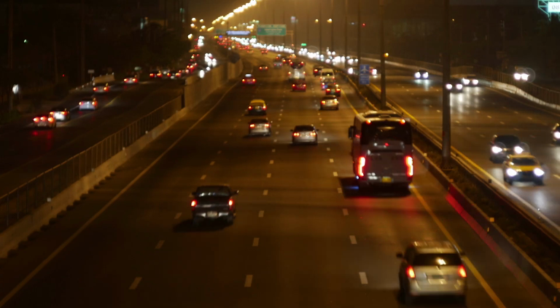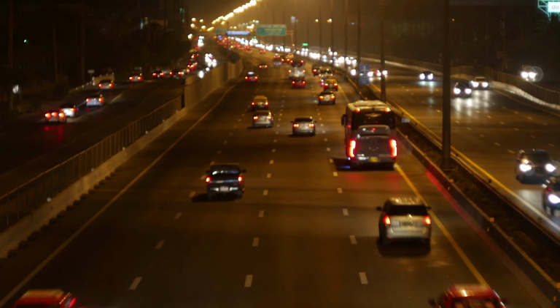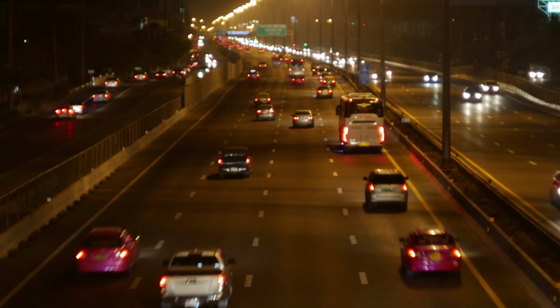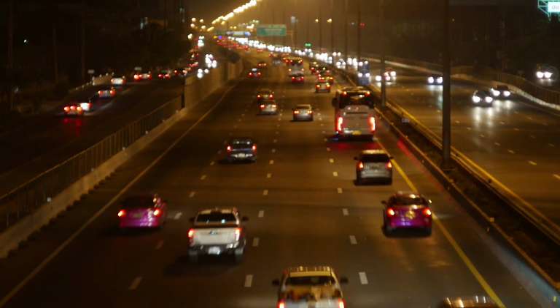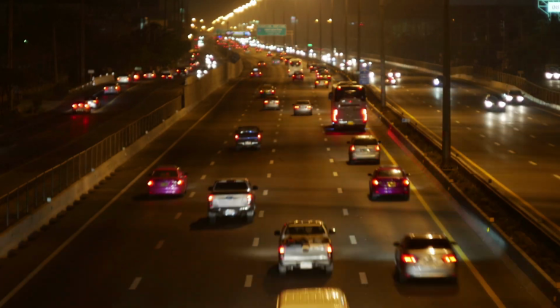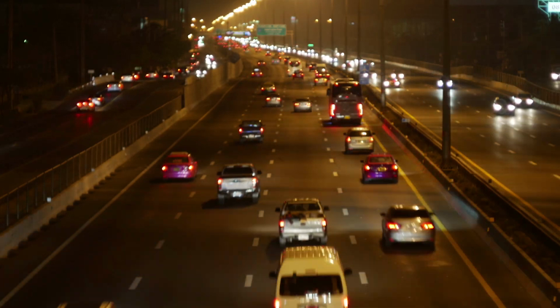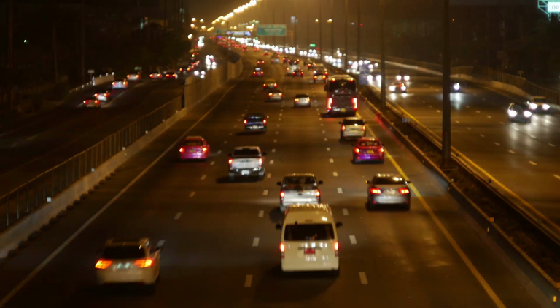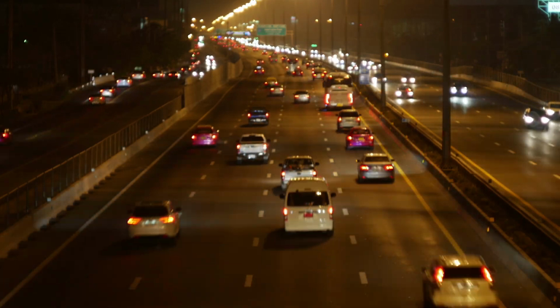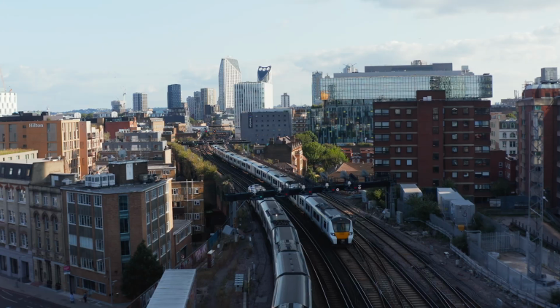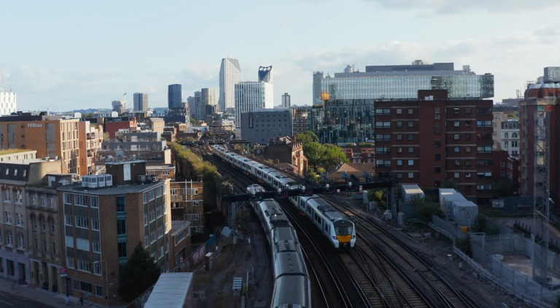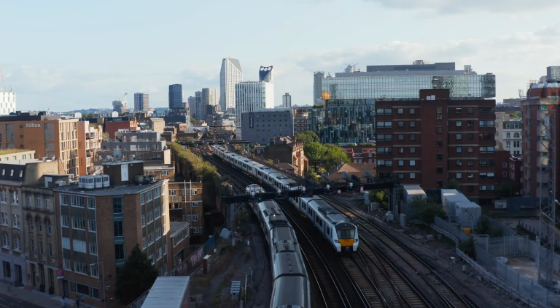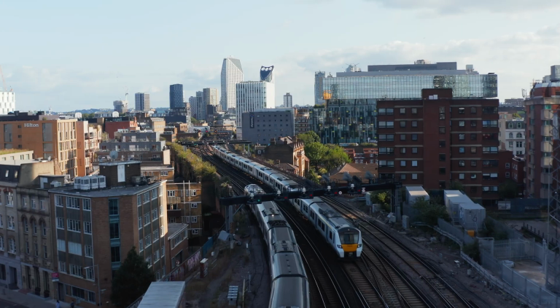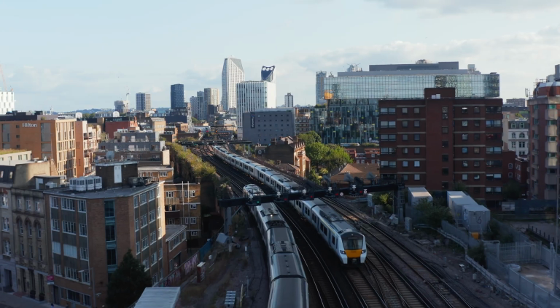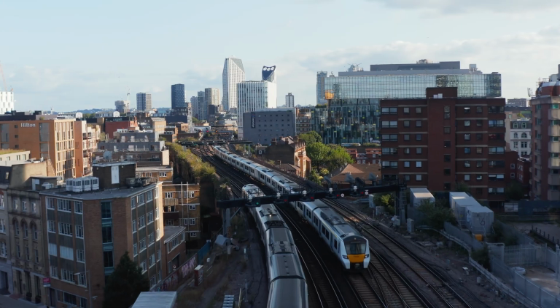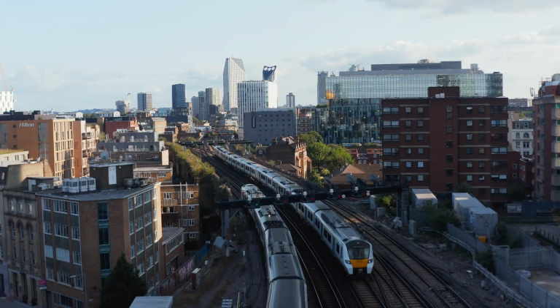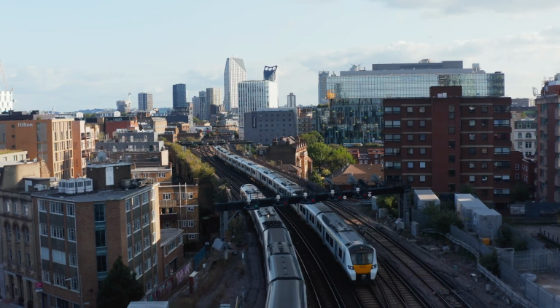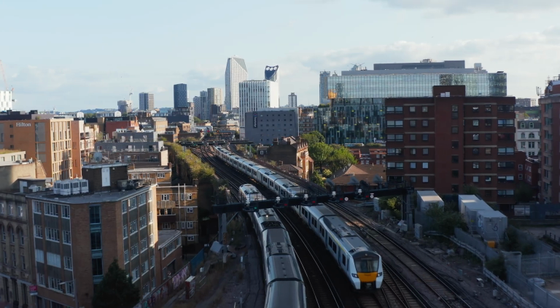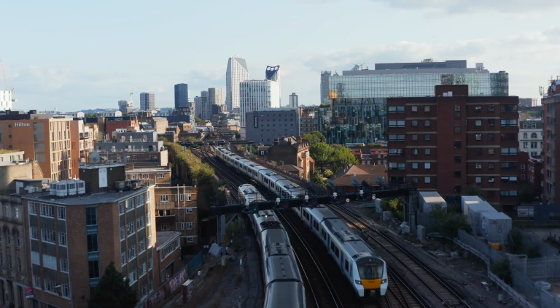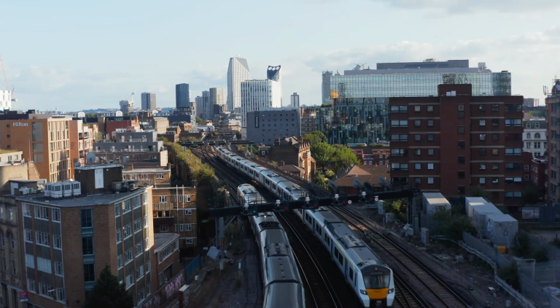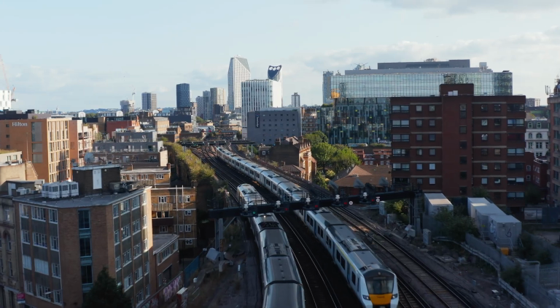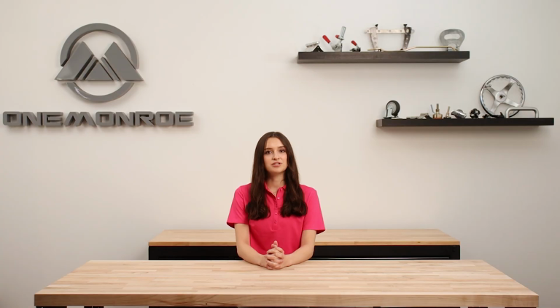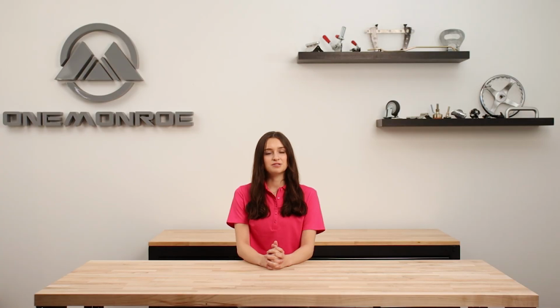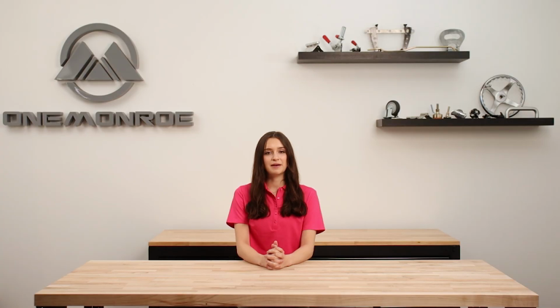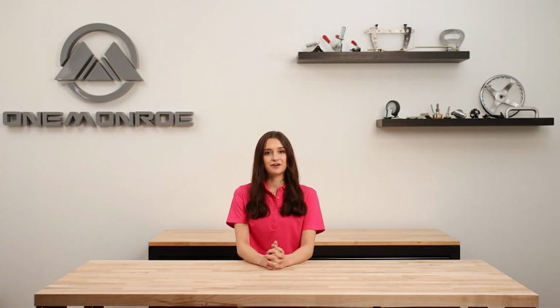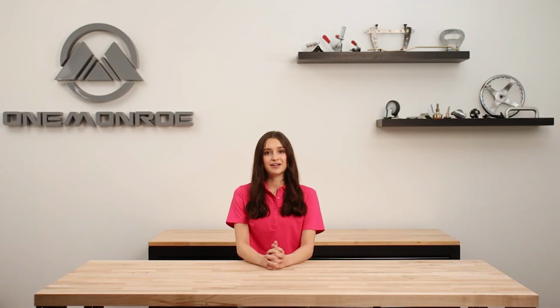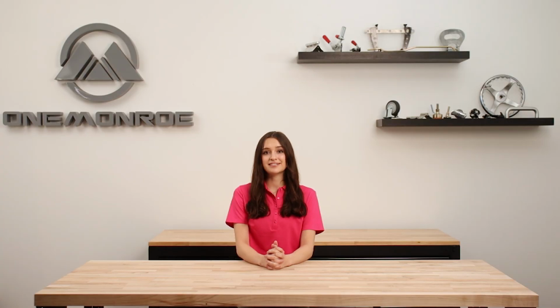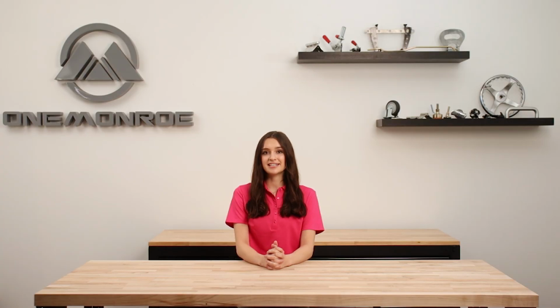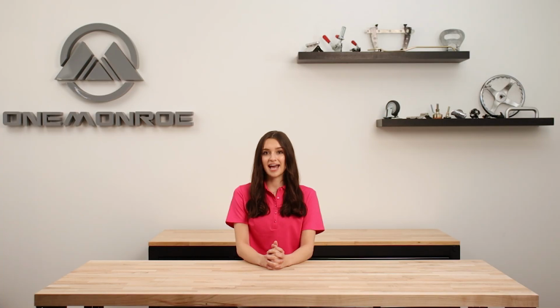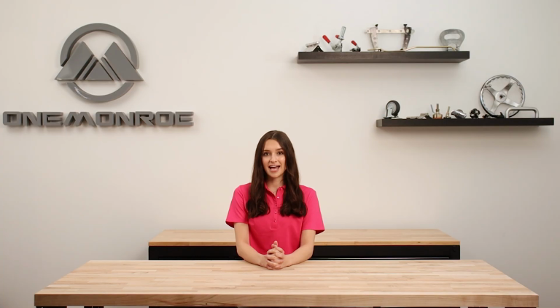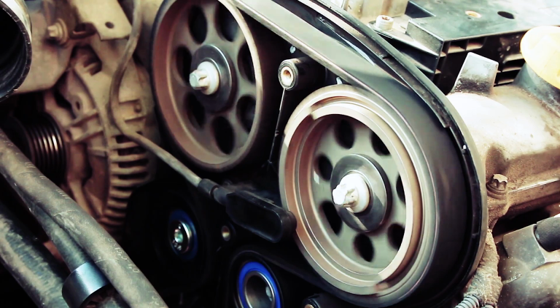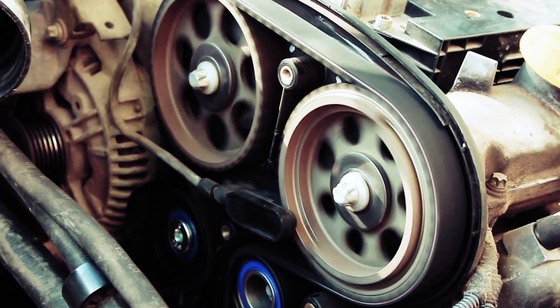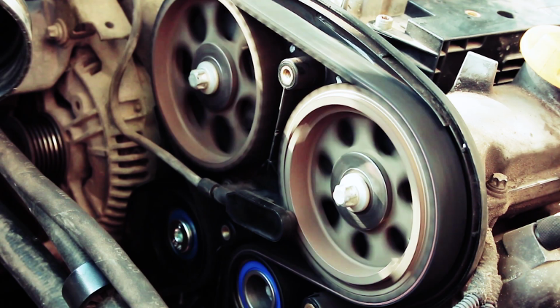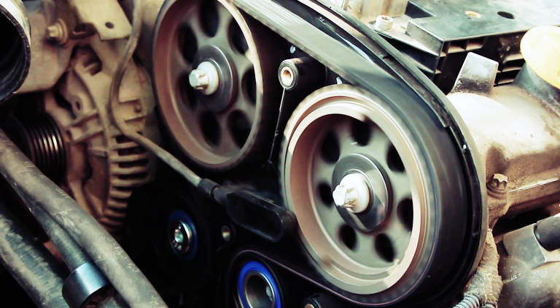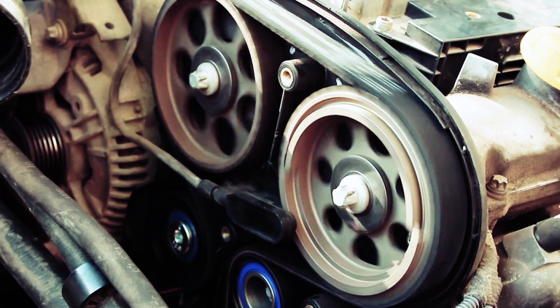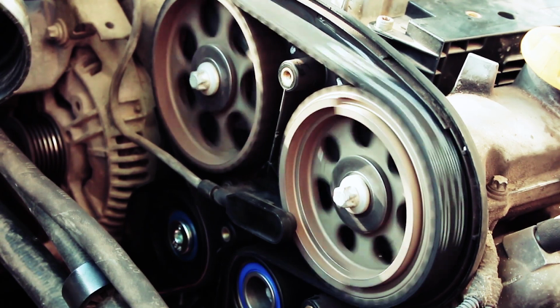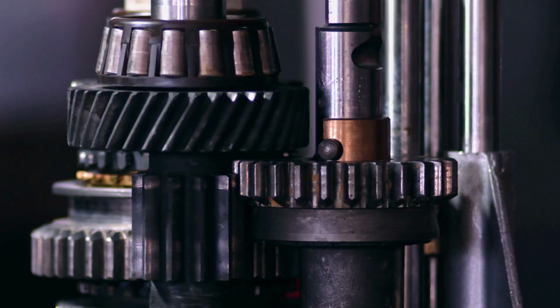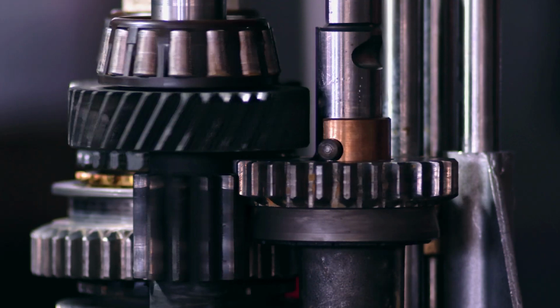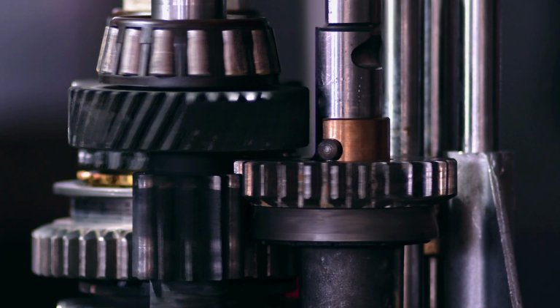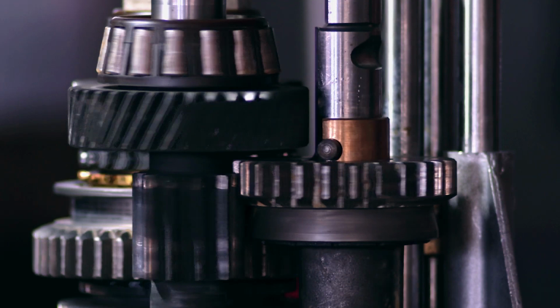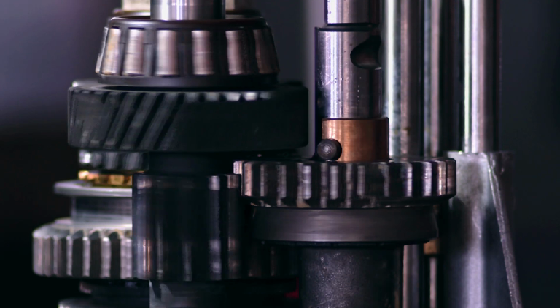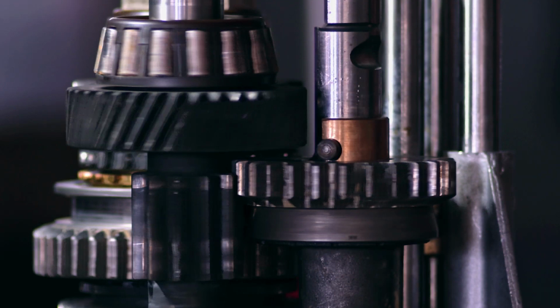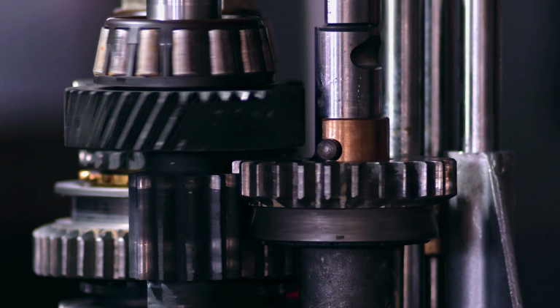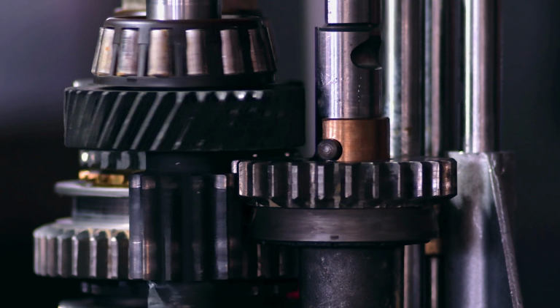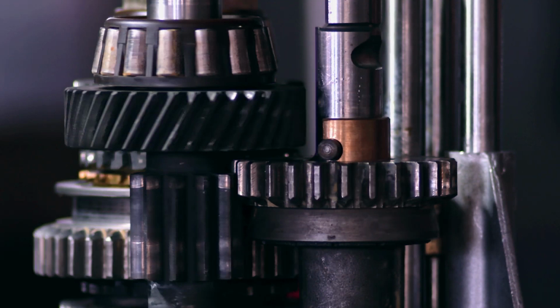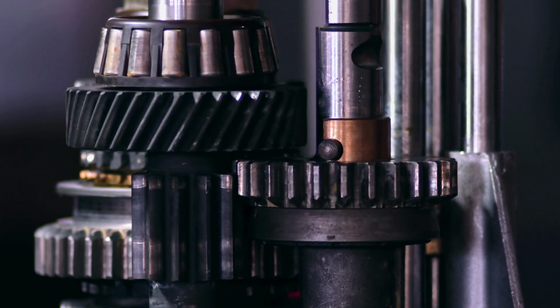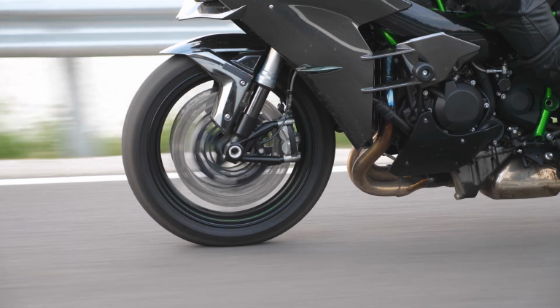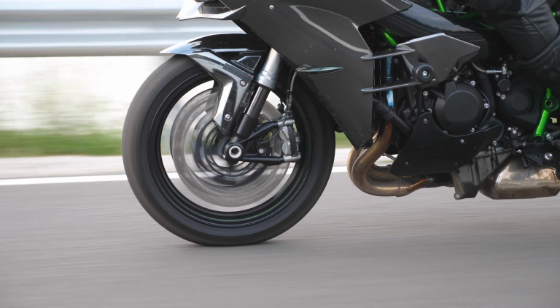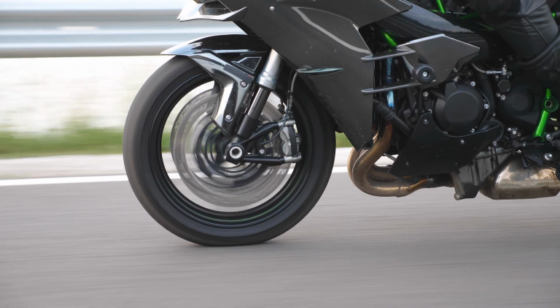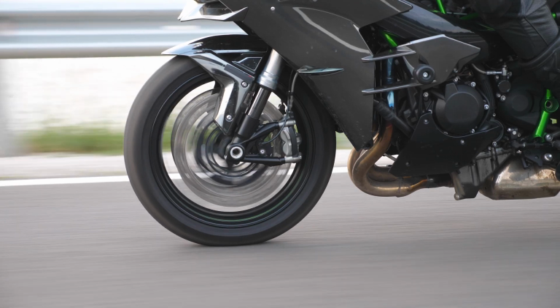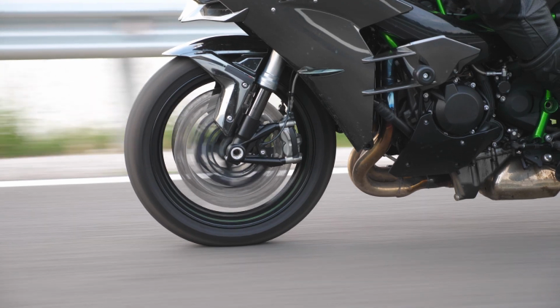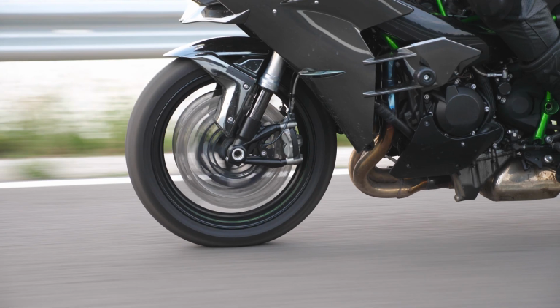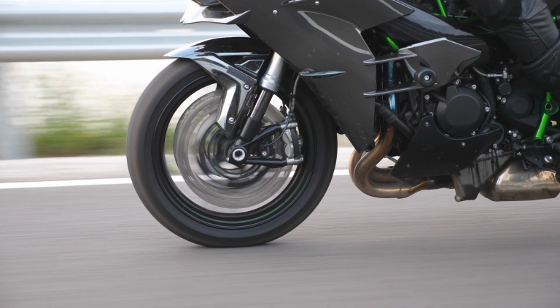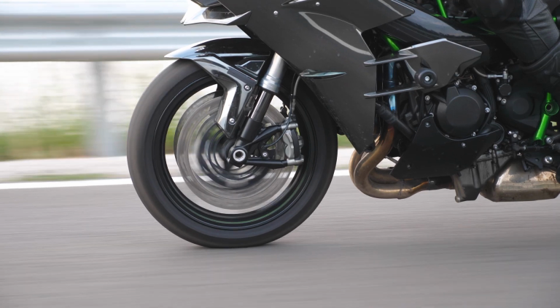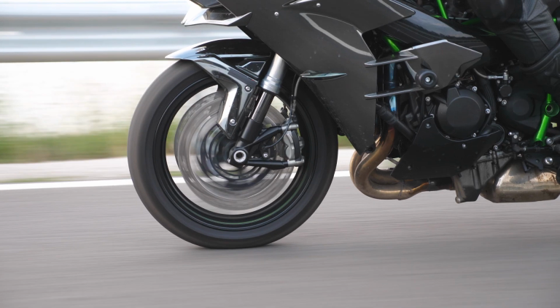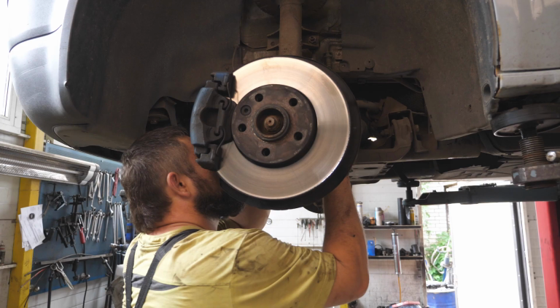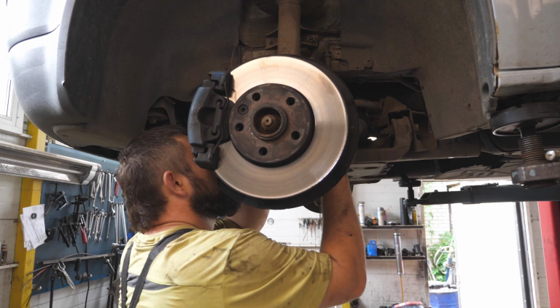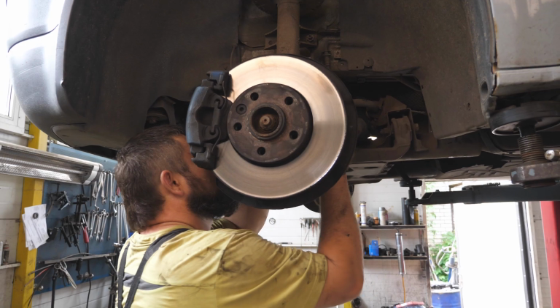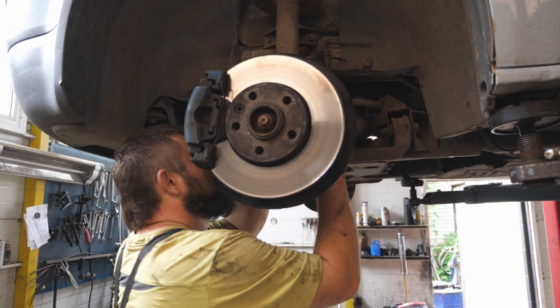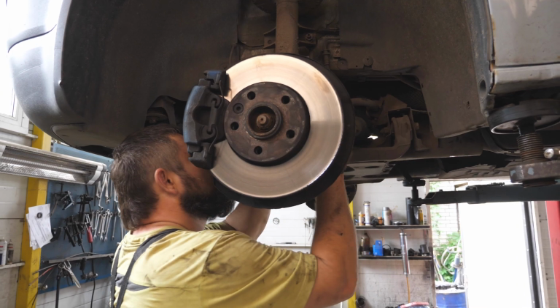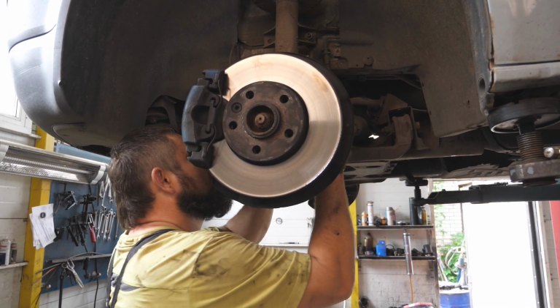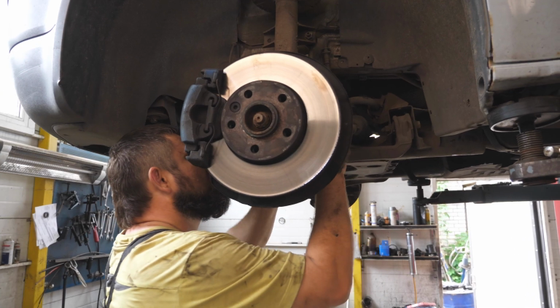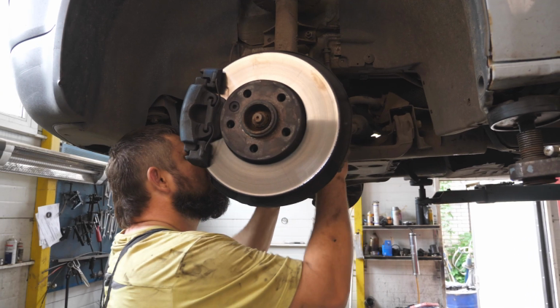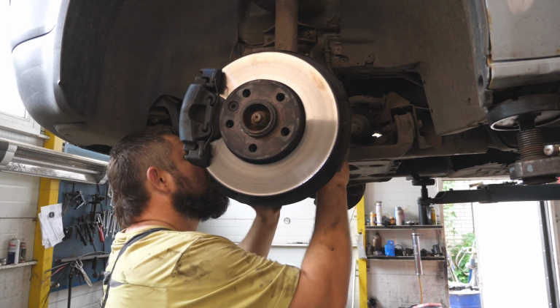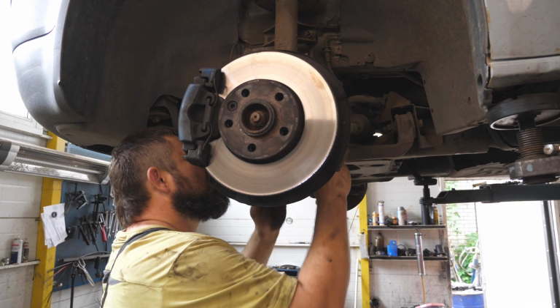The automotive and transportation industry uses bearings in engines, transmissions, wheels, and suspension mechanisms.